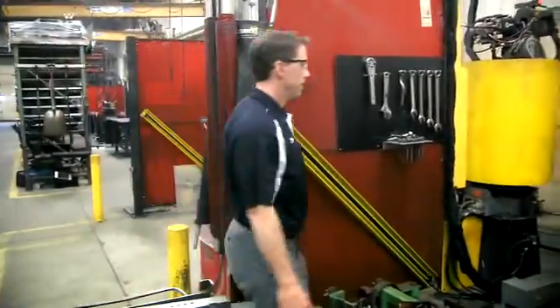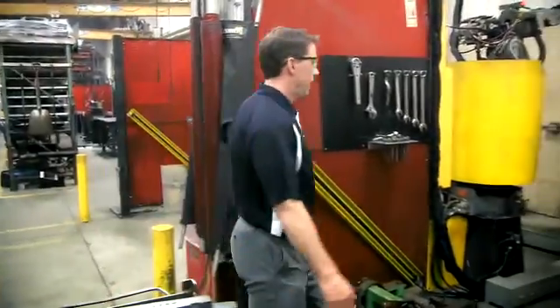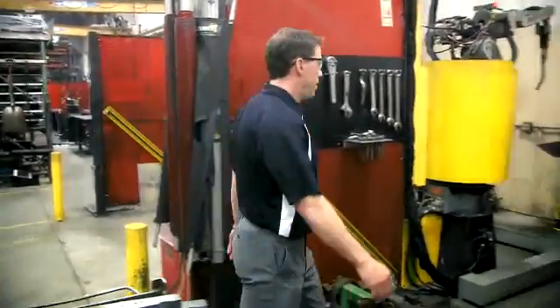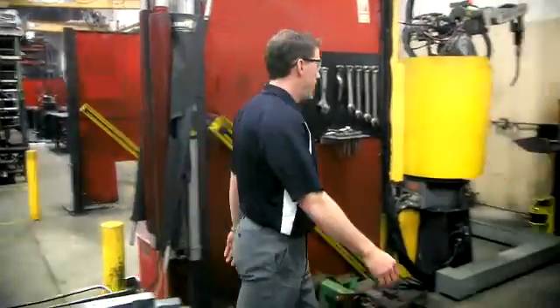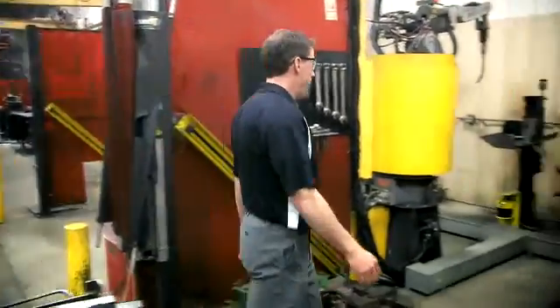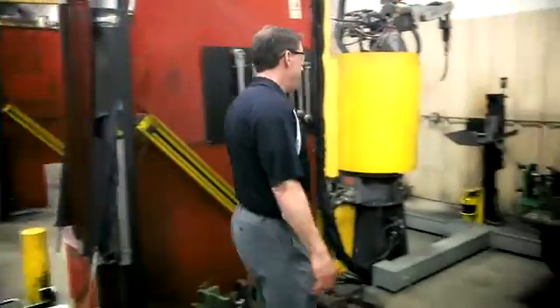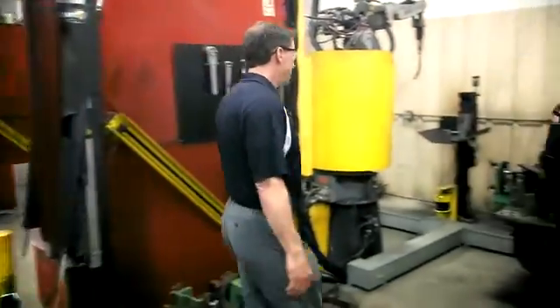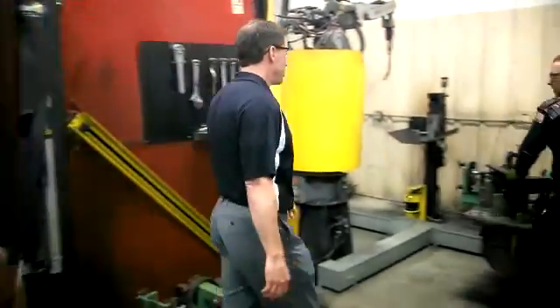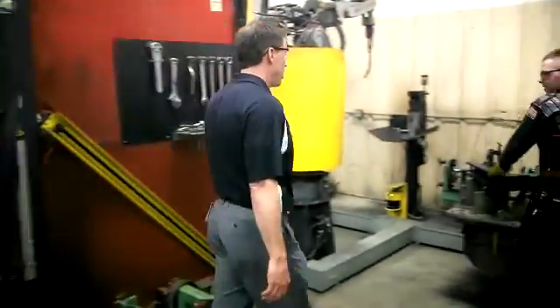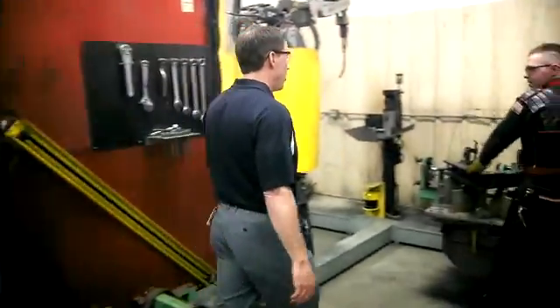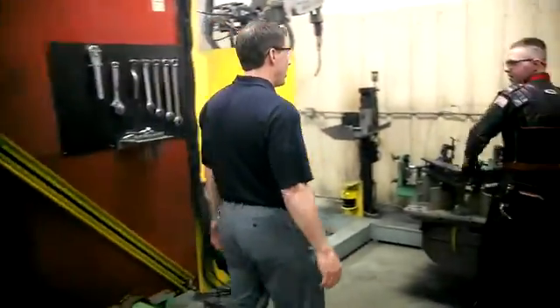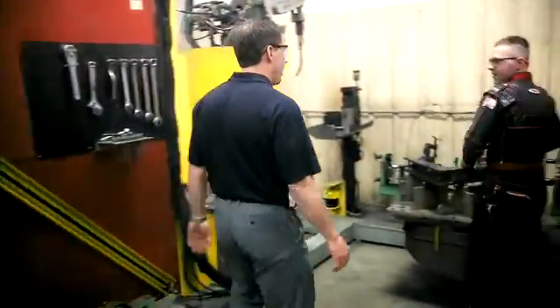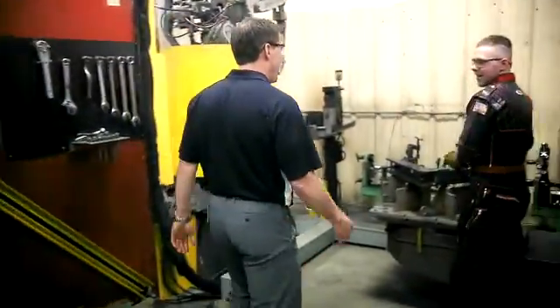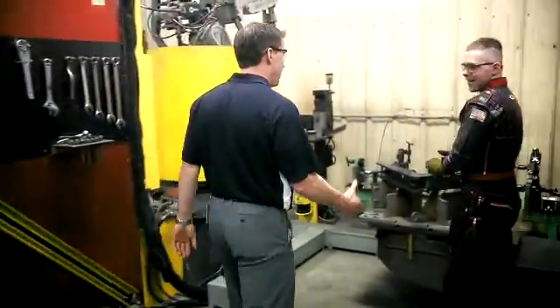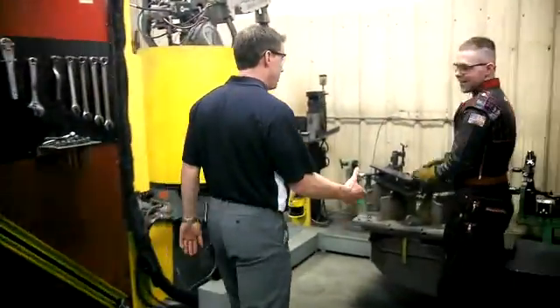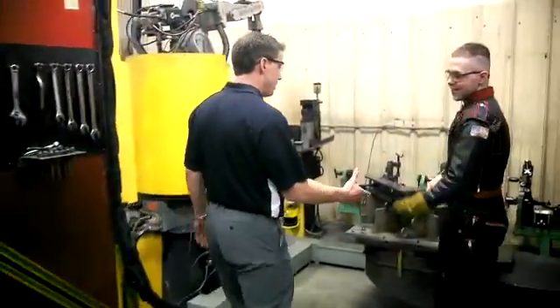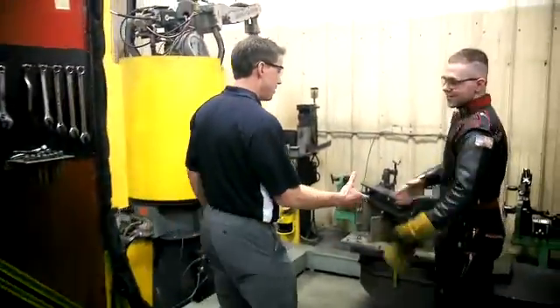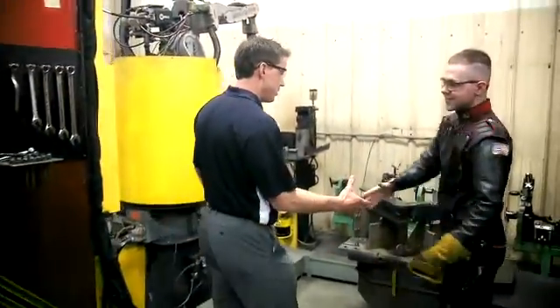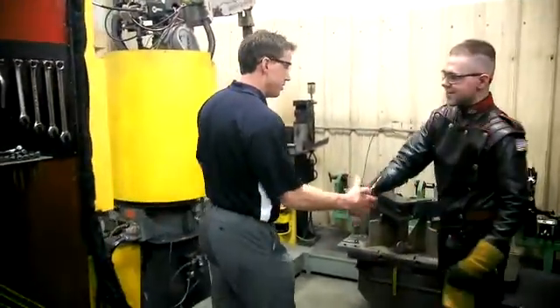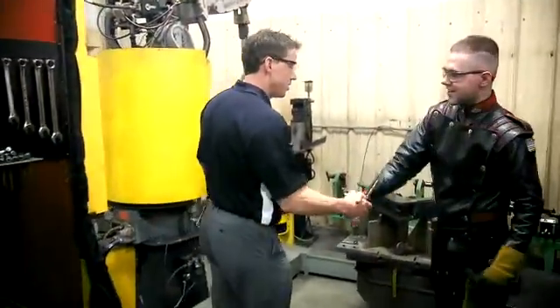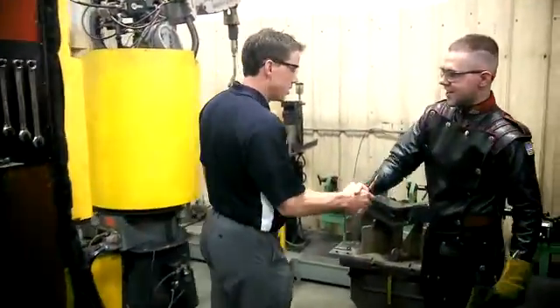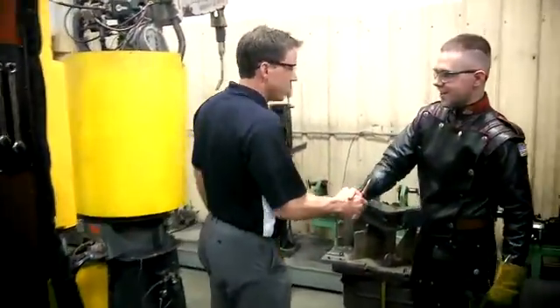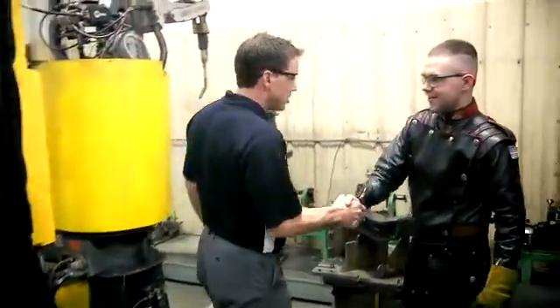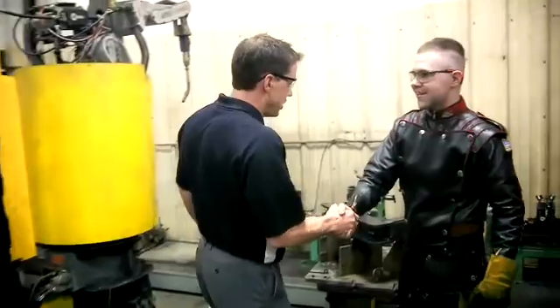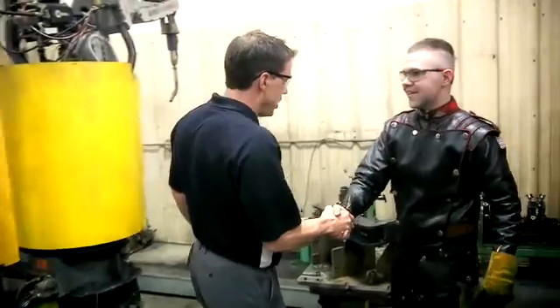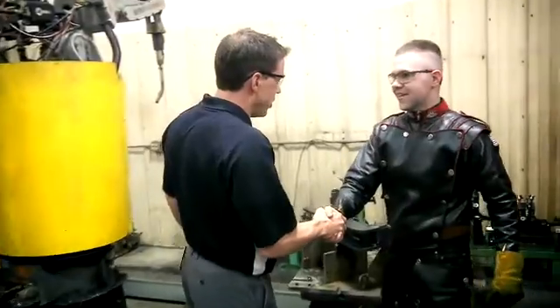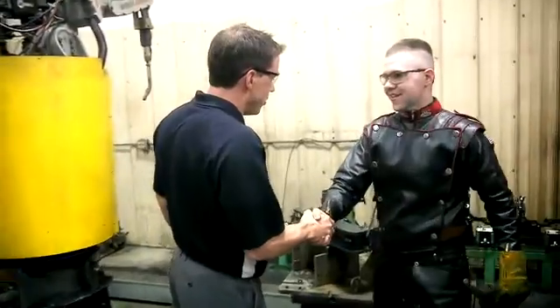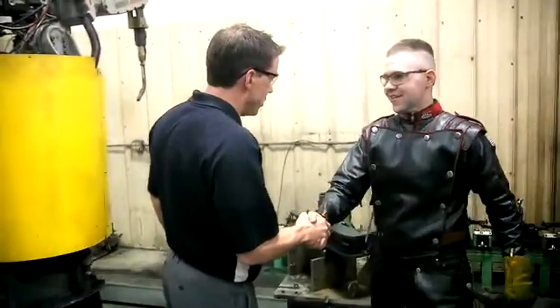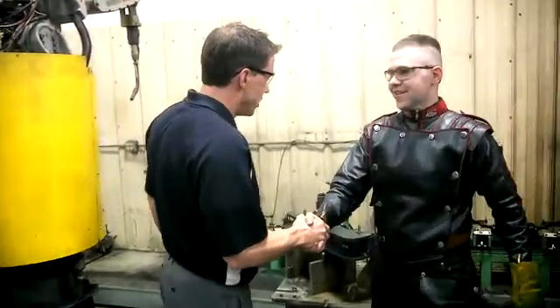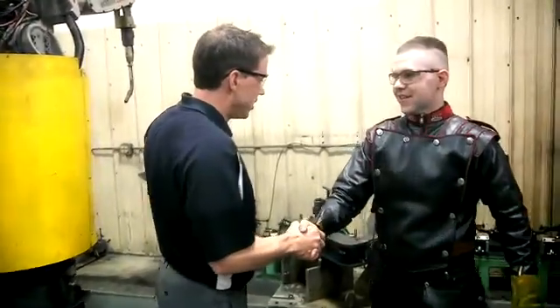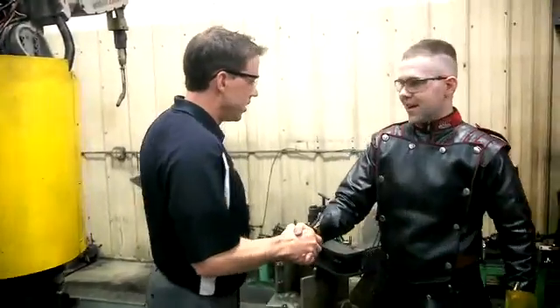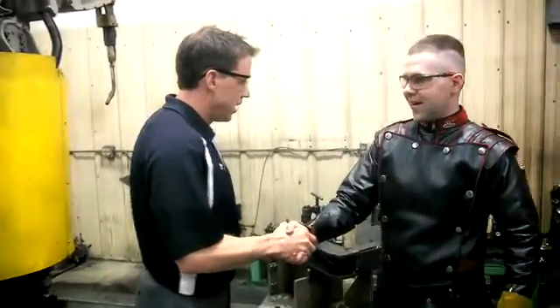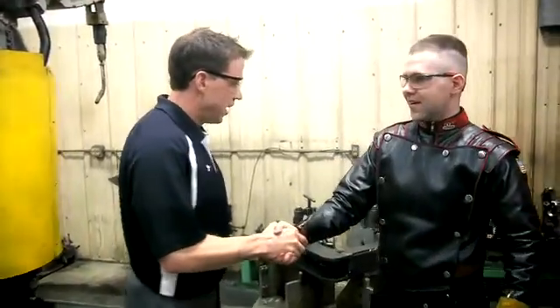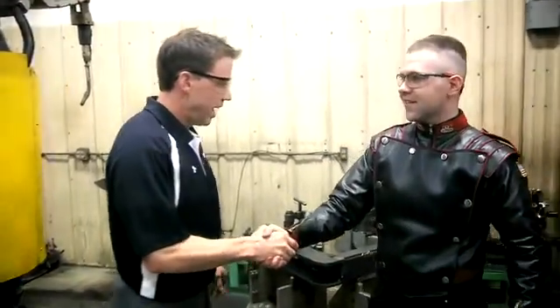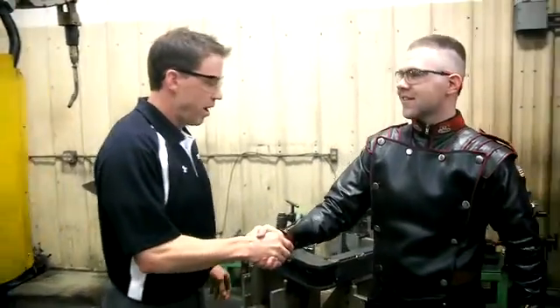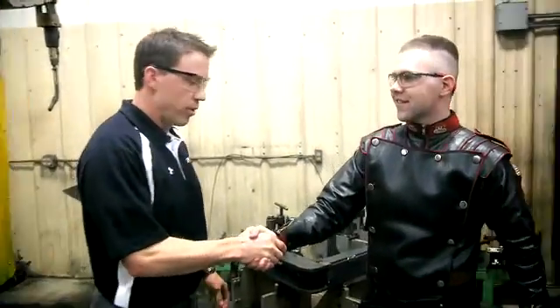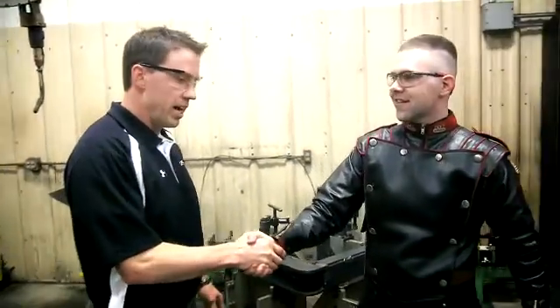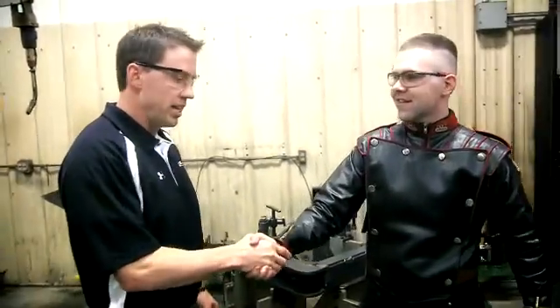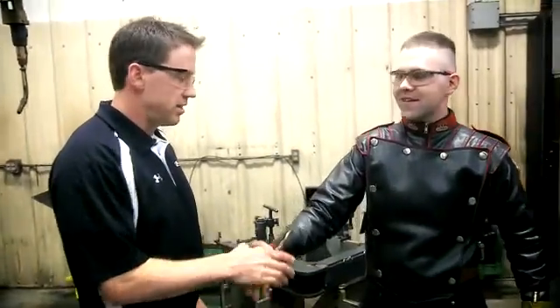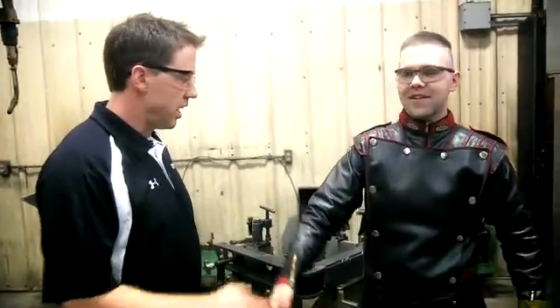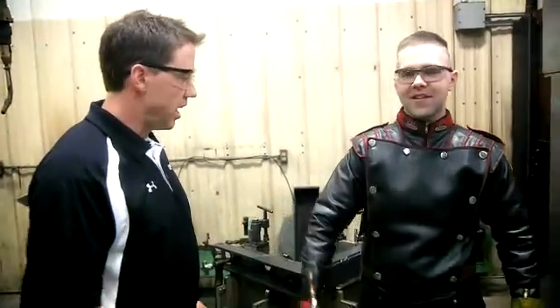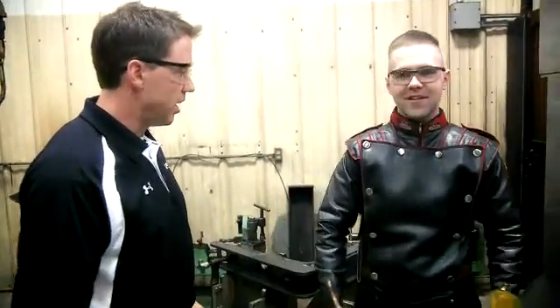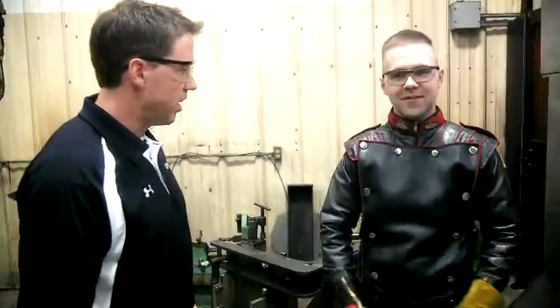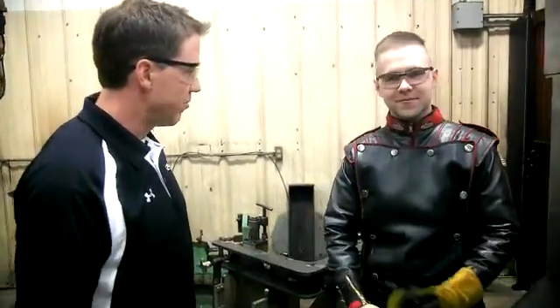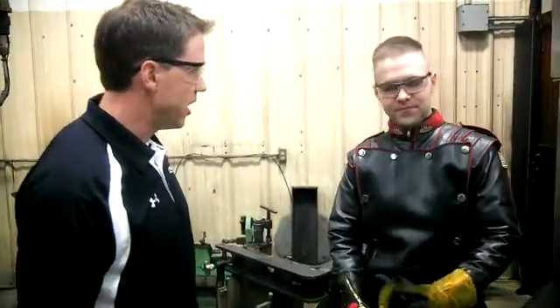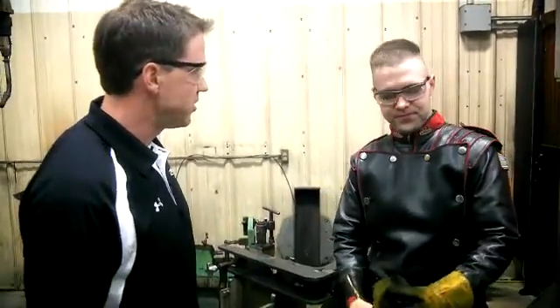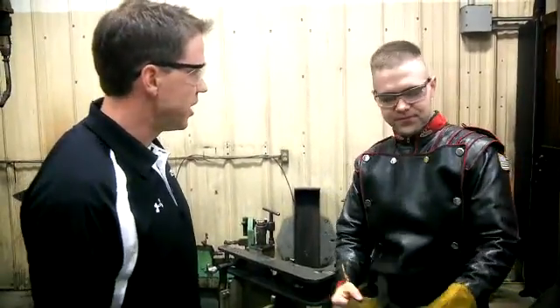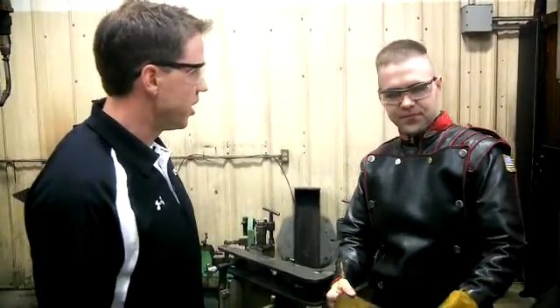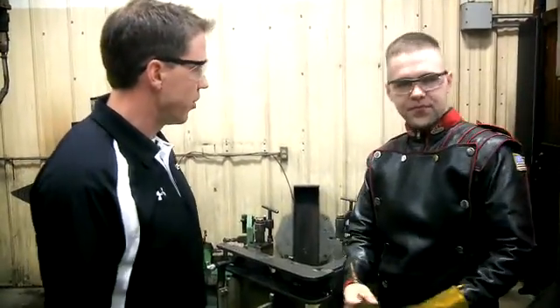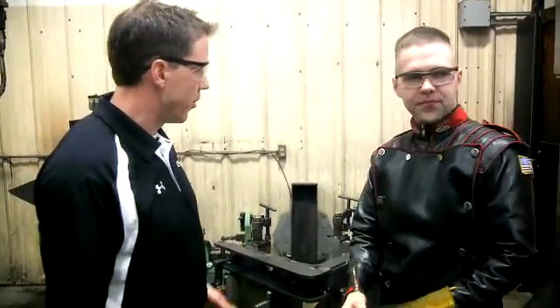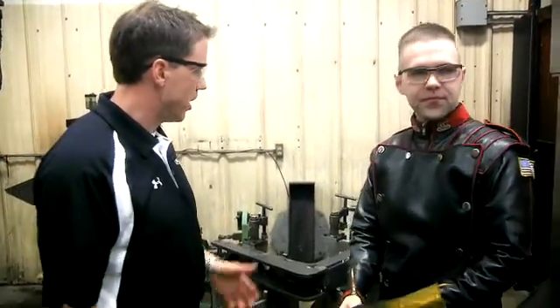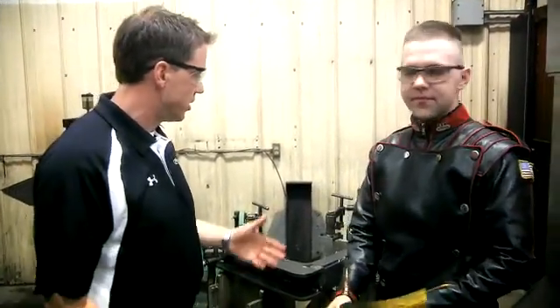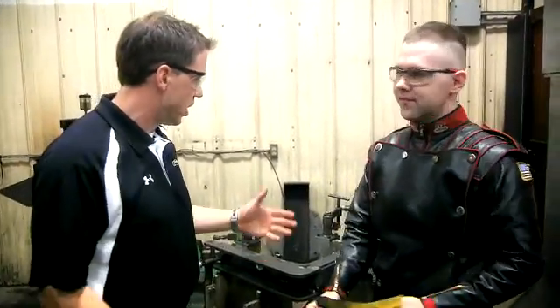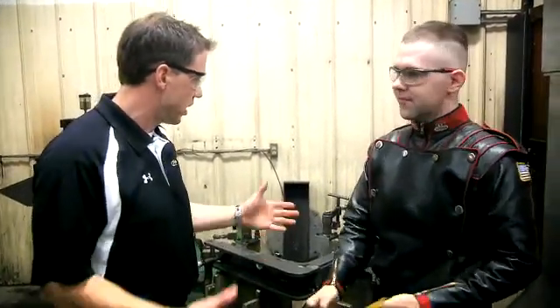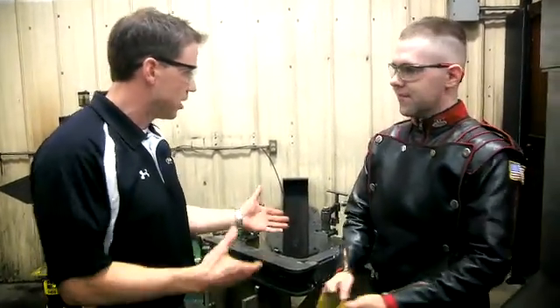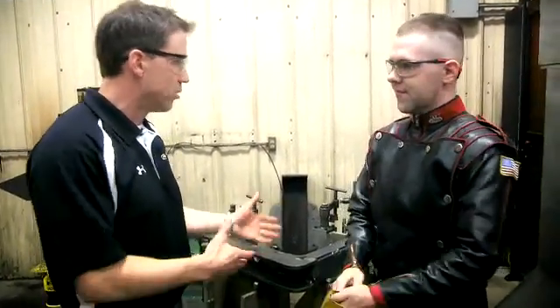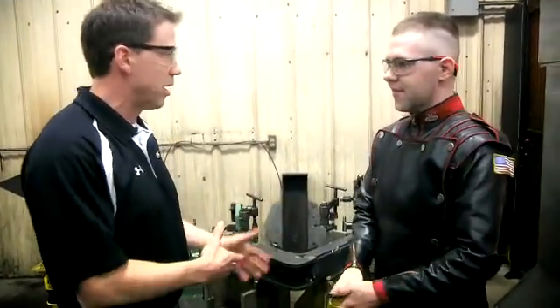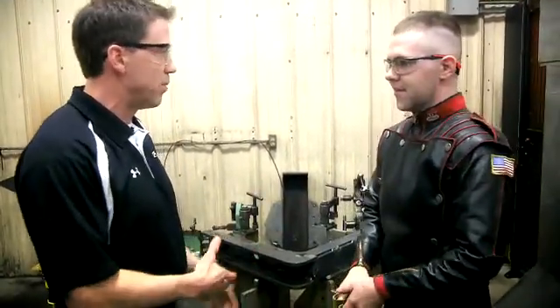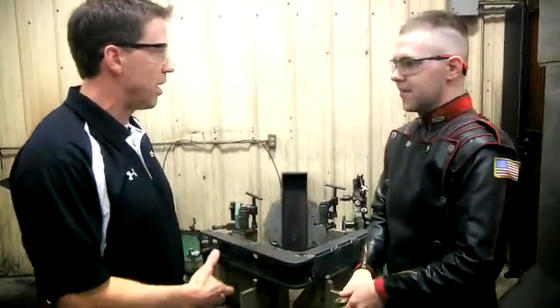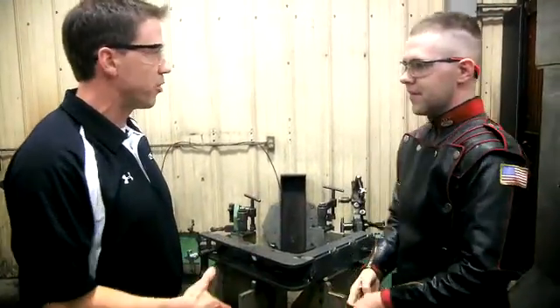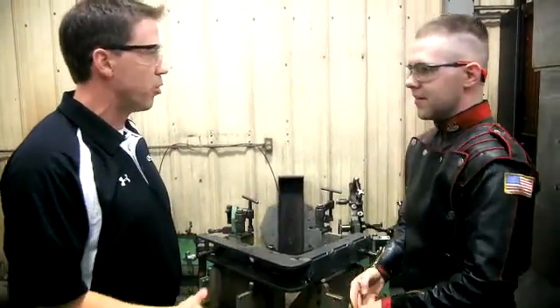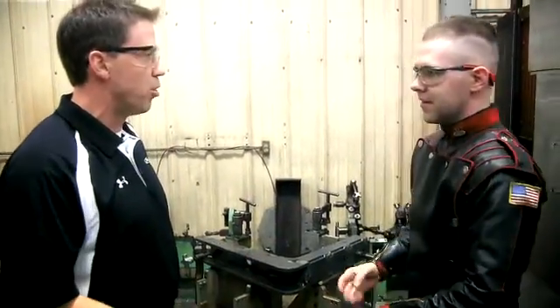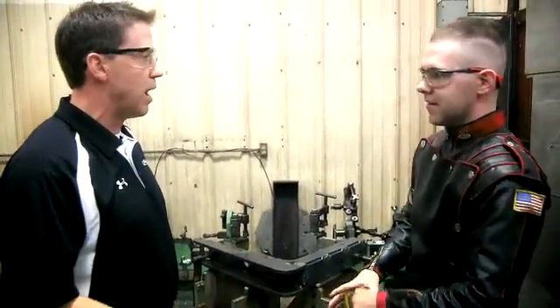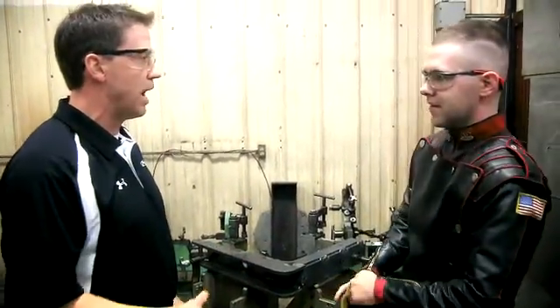Hey Matt, how's it going today? Good to see you again. We've got our friends here and we want to talk a little bit about the robot.